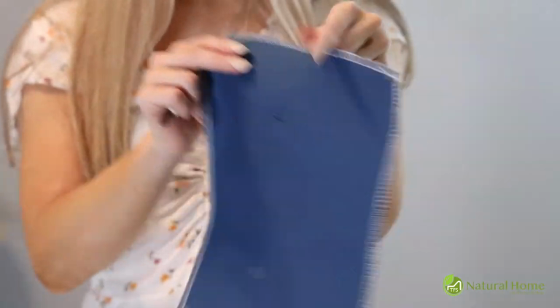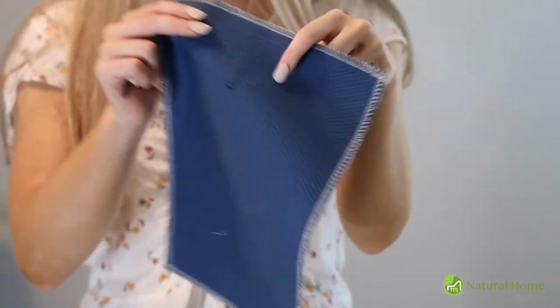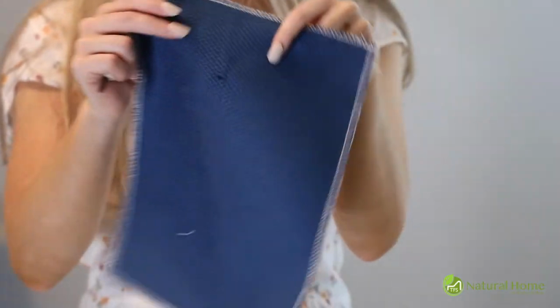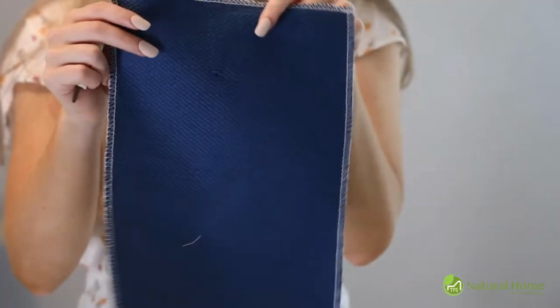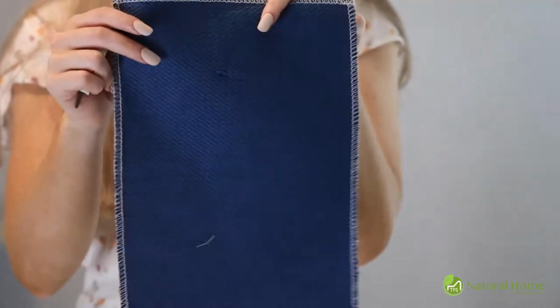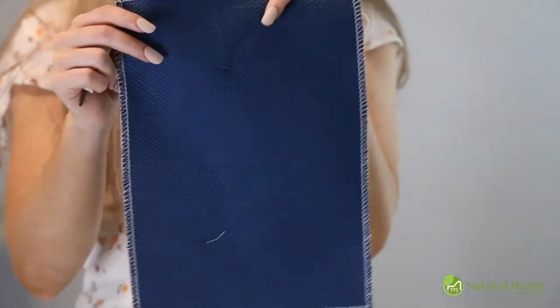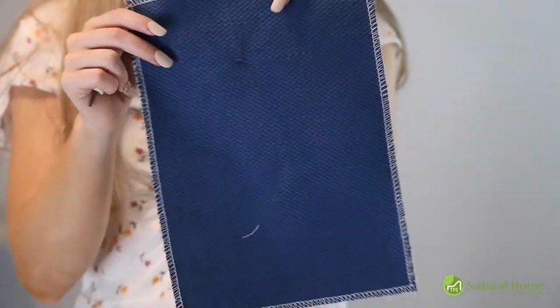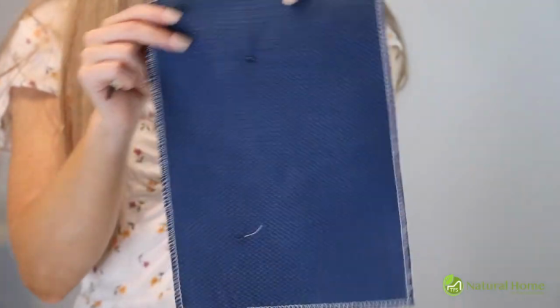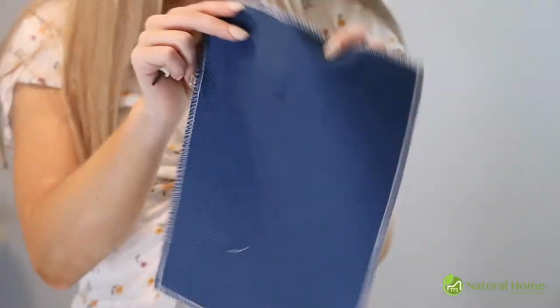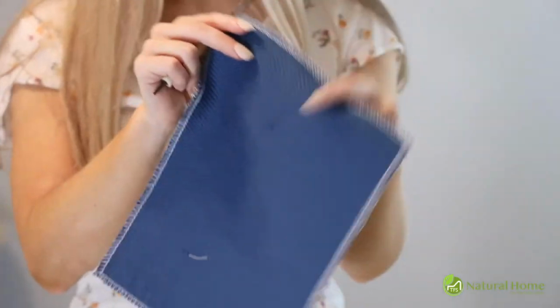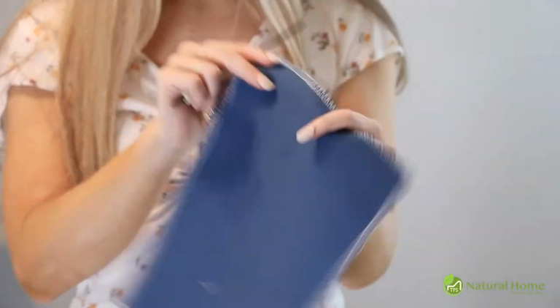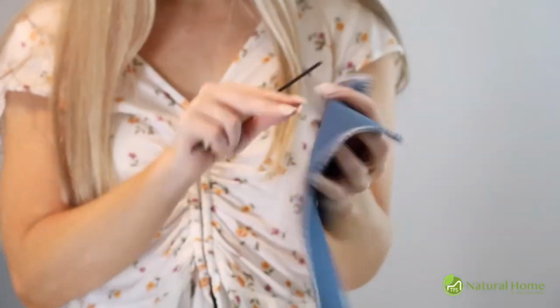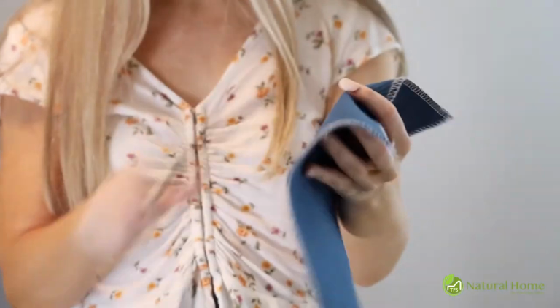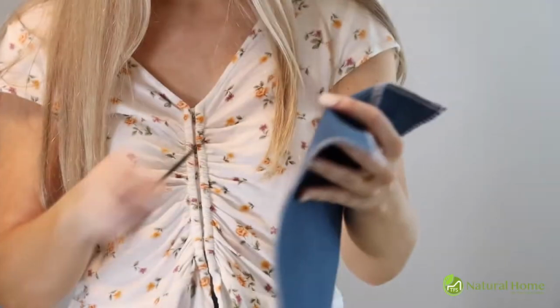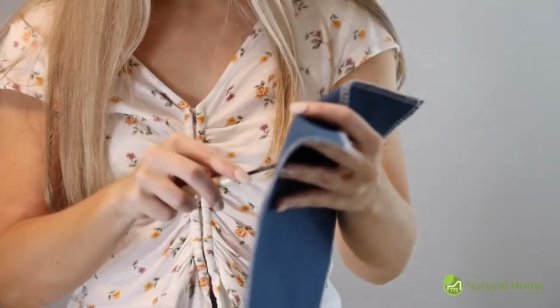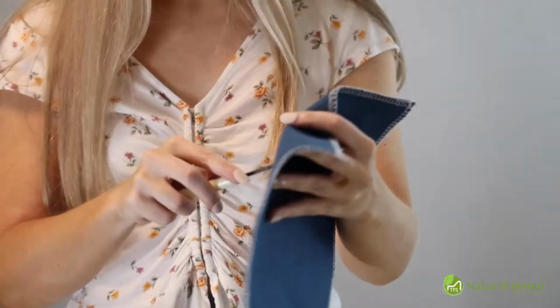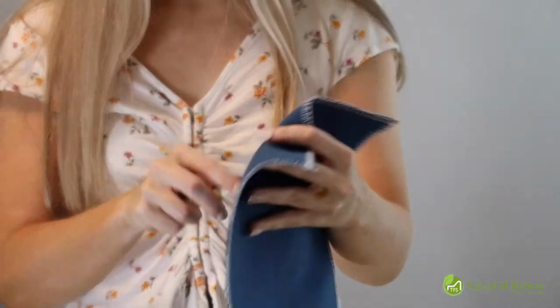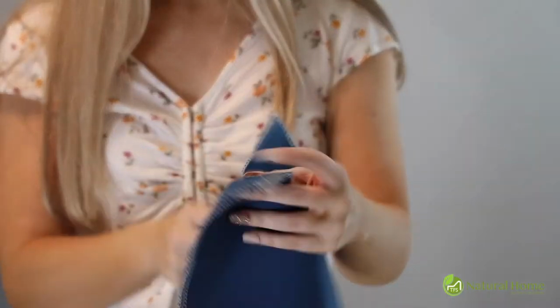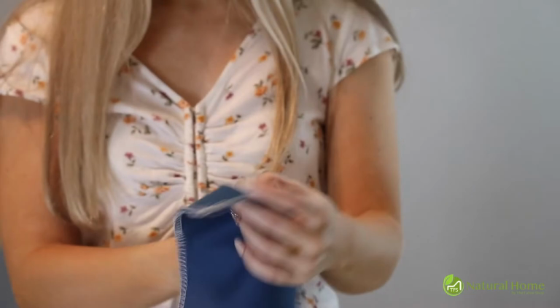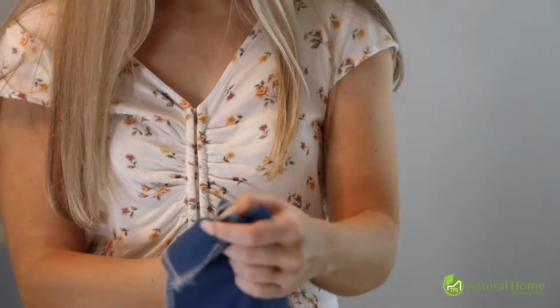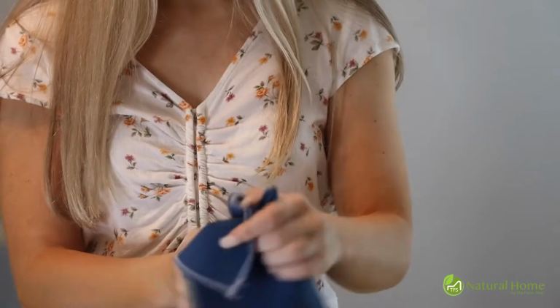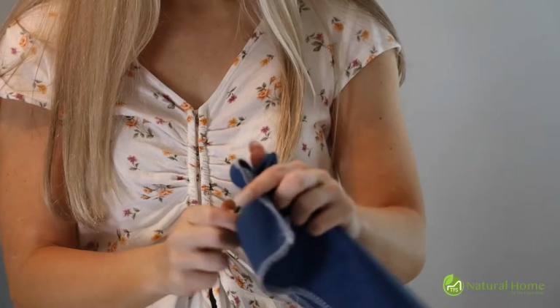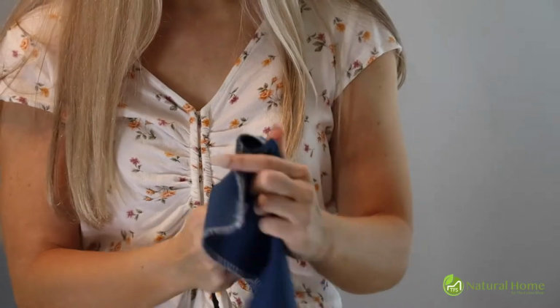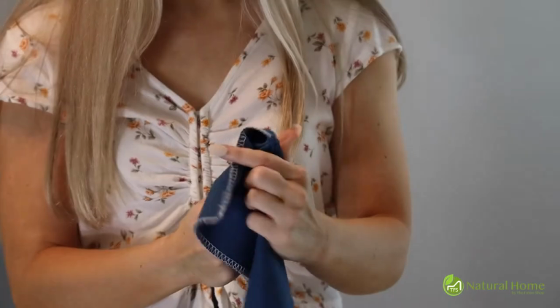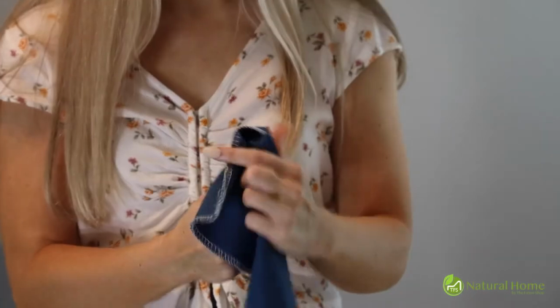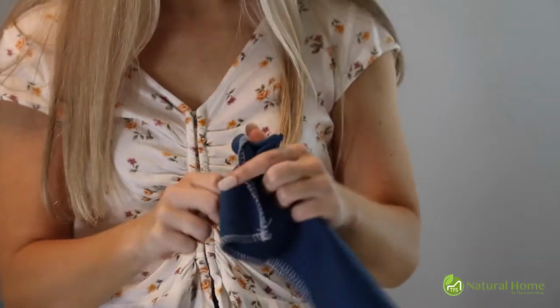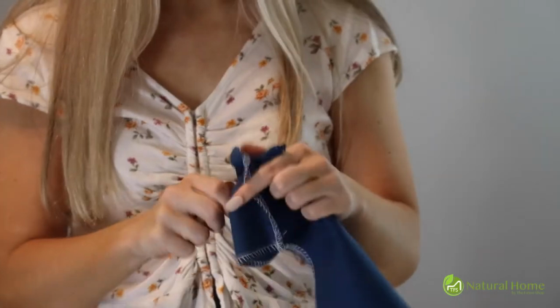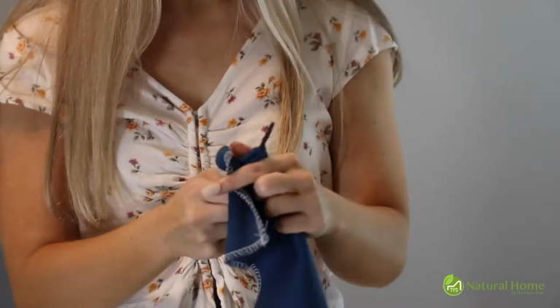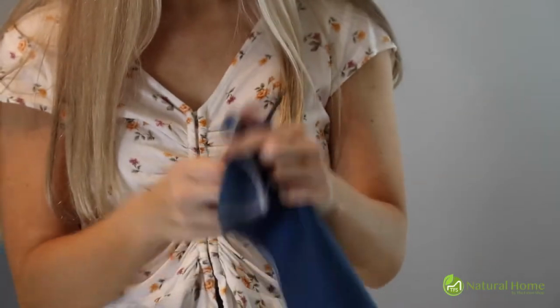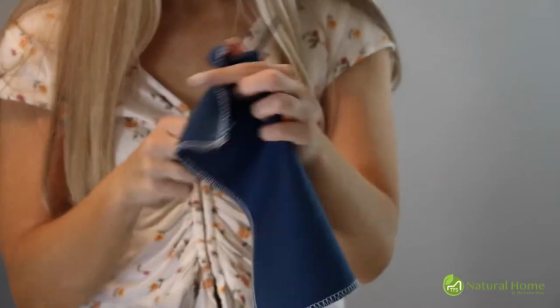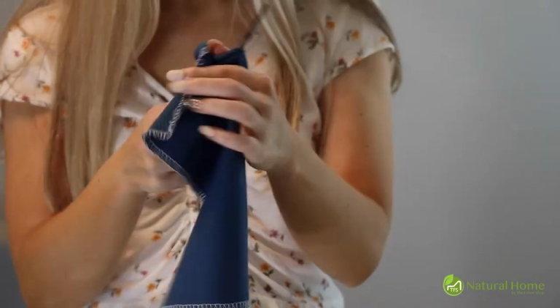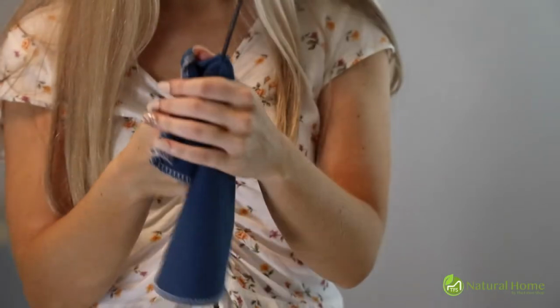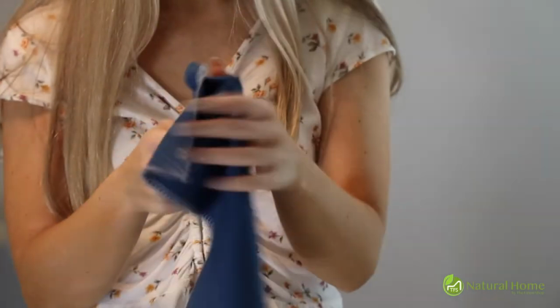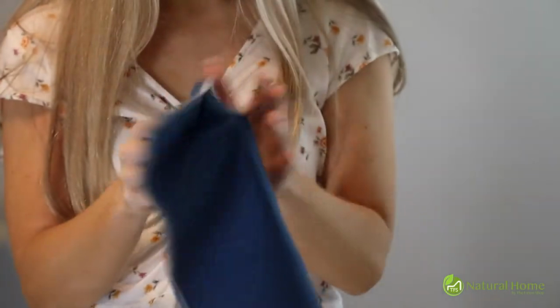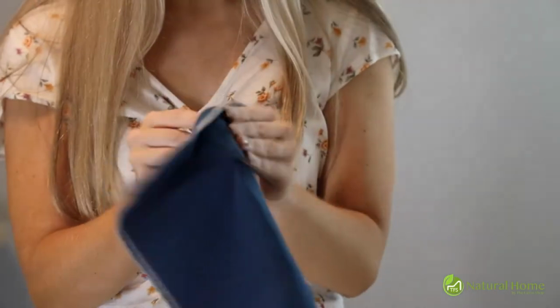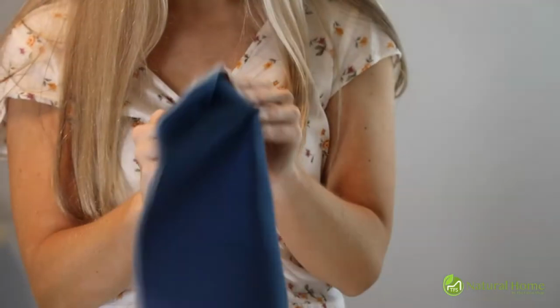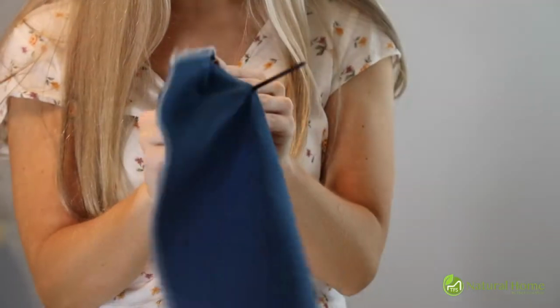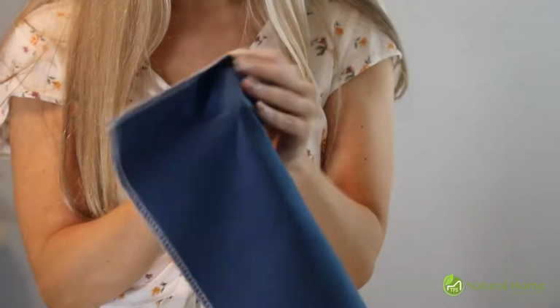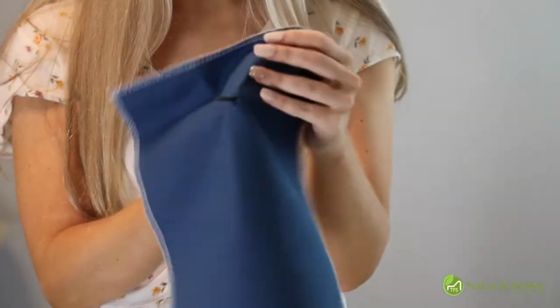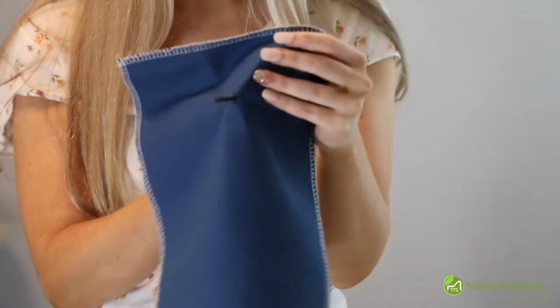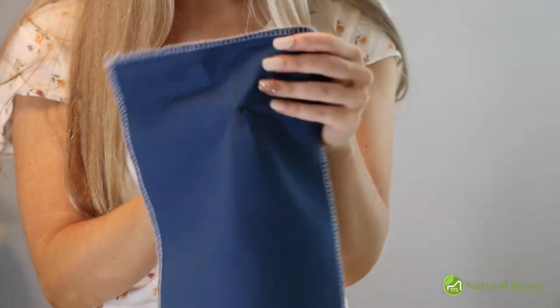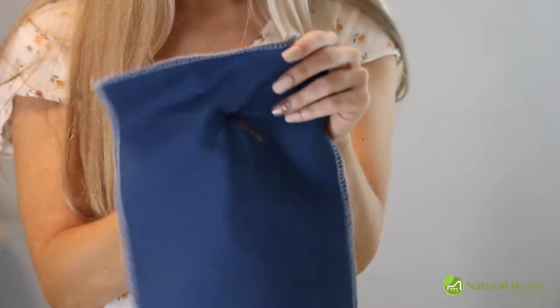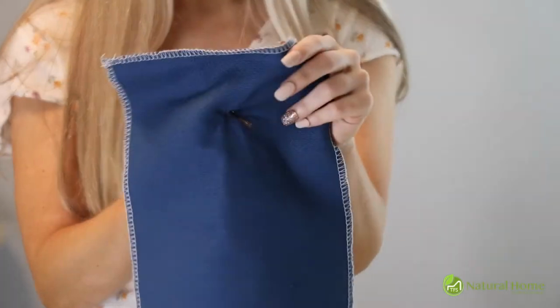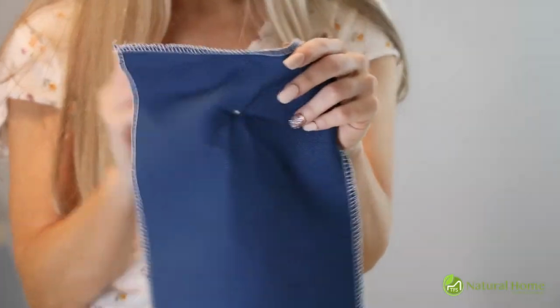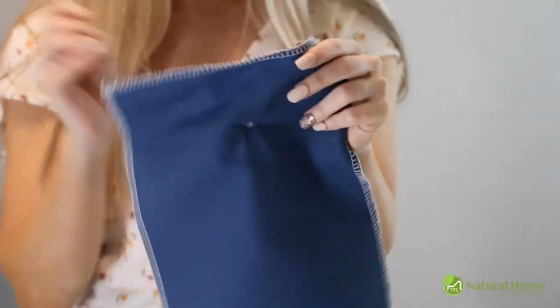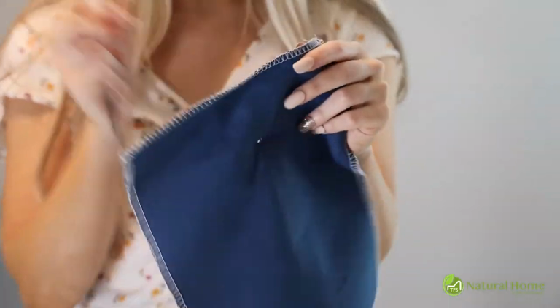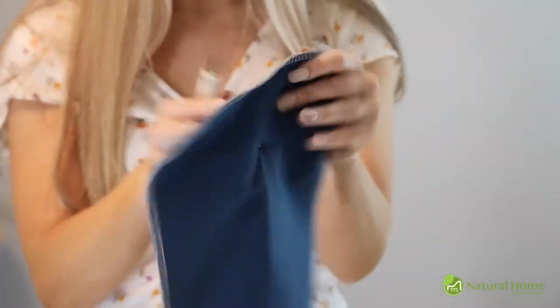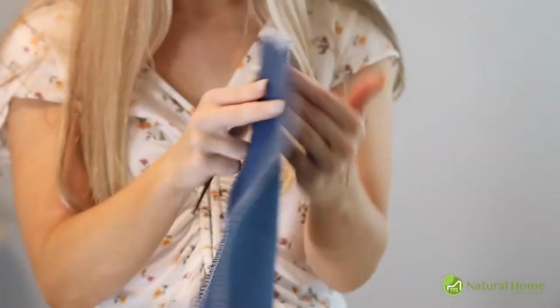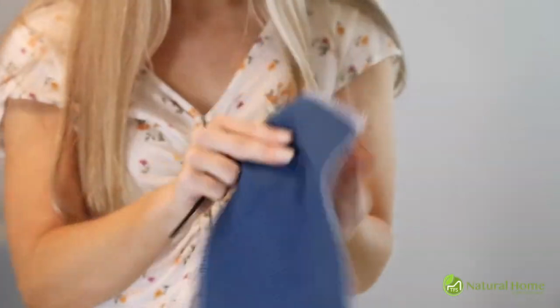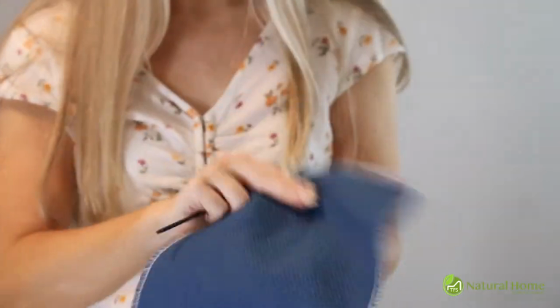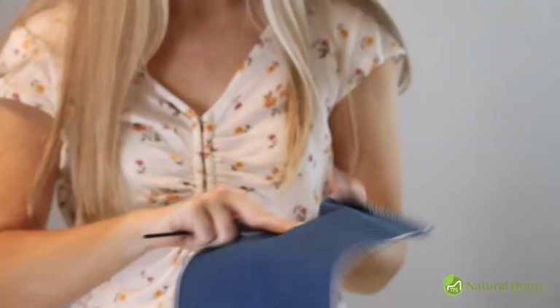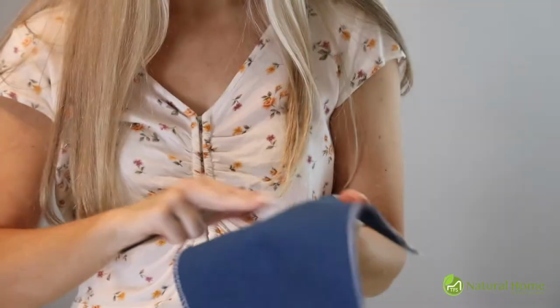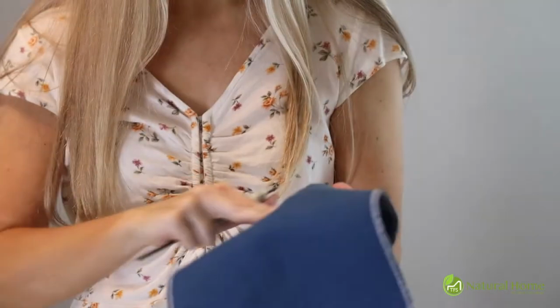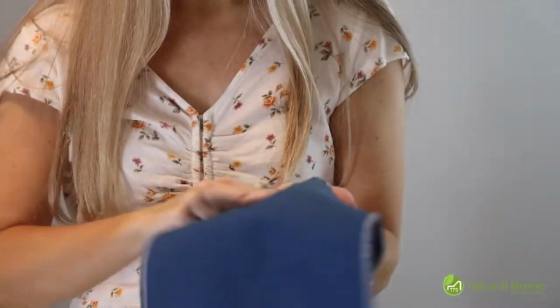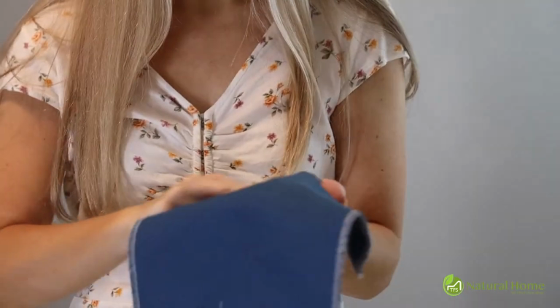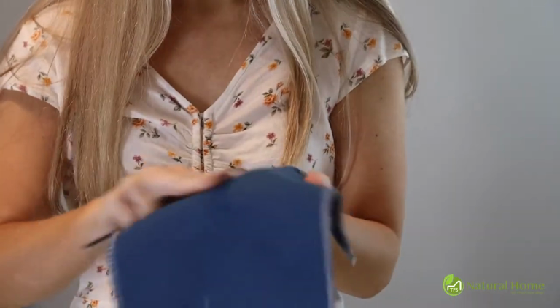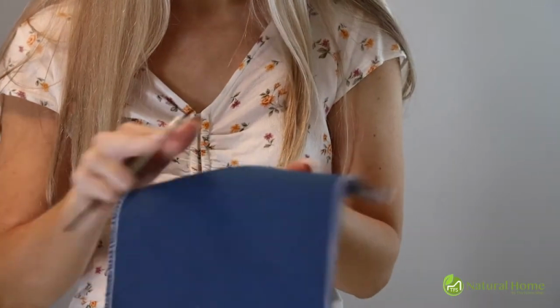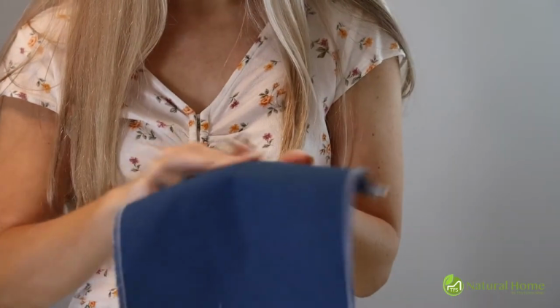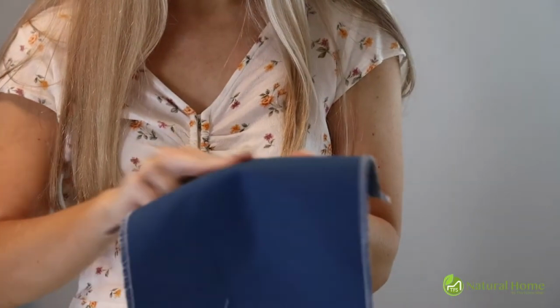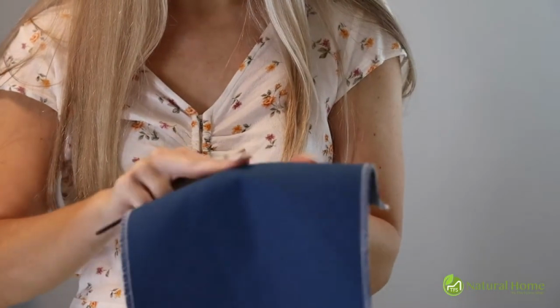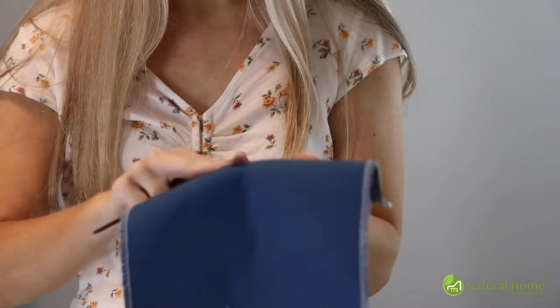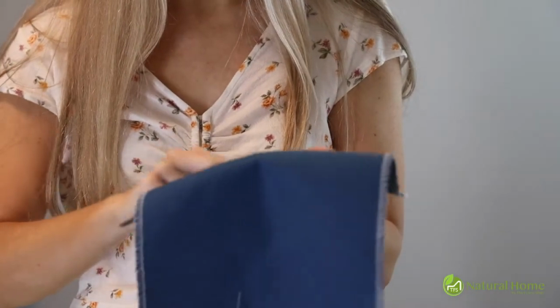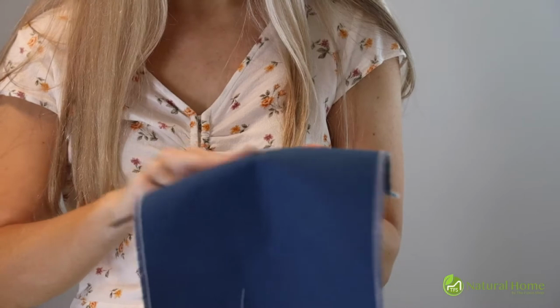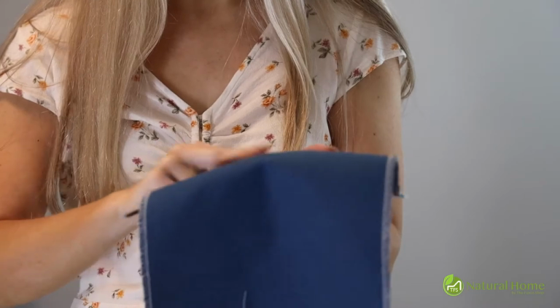If you poke a hole in our cotton fabric, the damage can only be hidden to a certain extent. Although cotton lasts for years, it is not as easy to repair as wool.